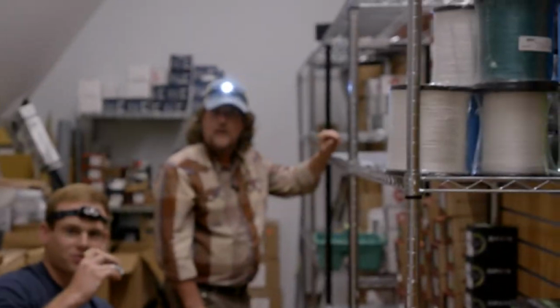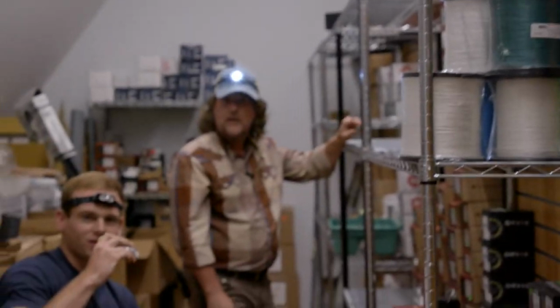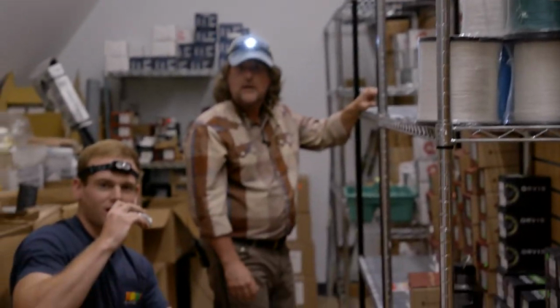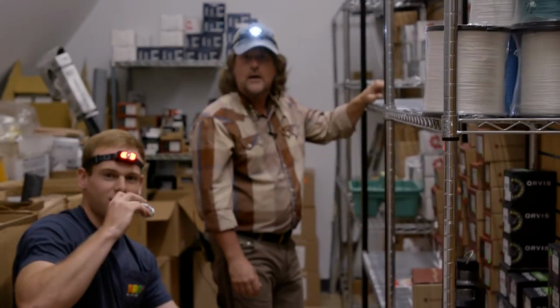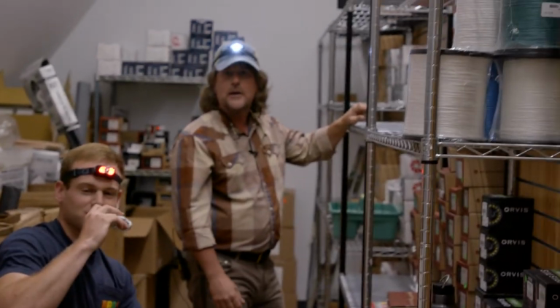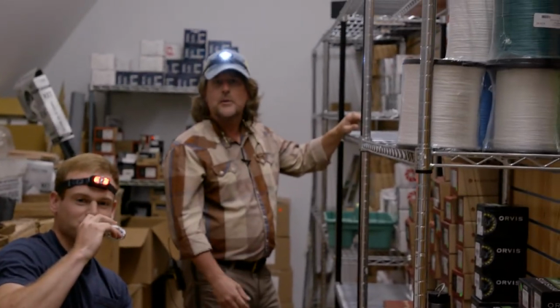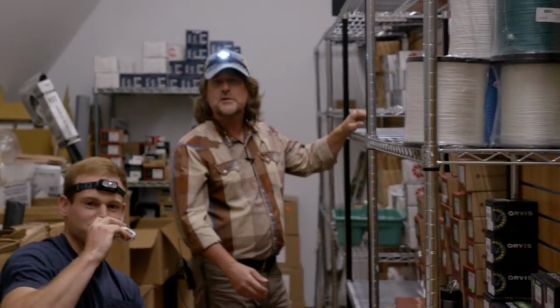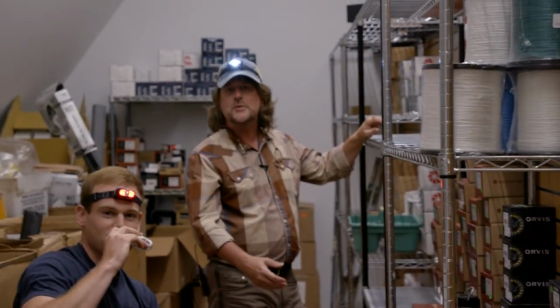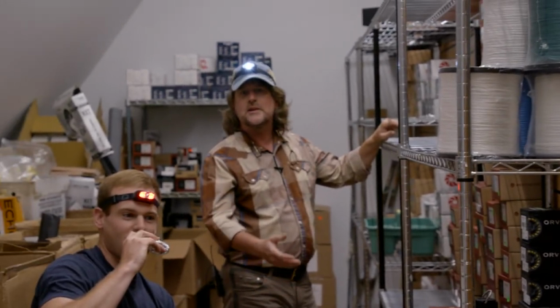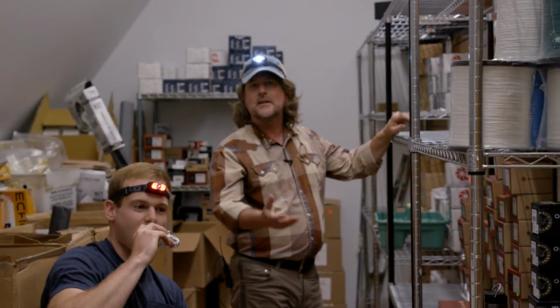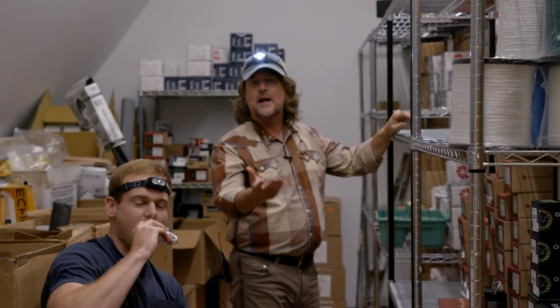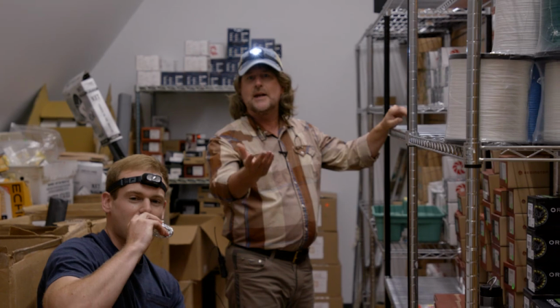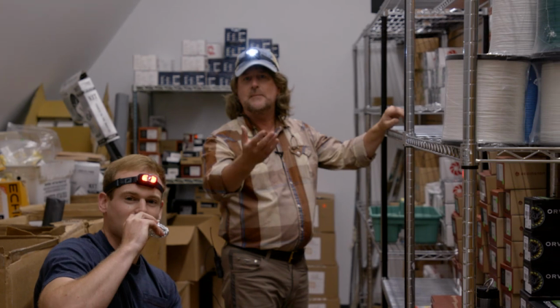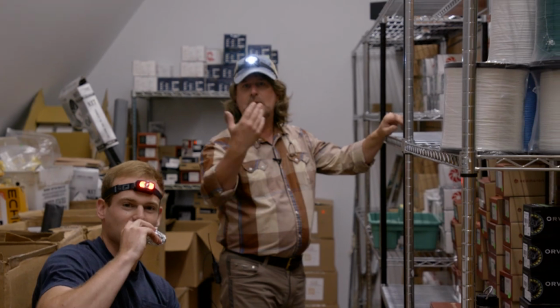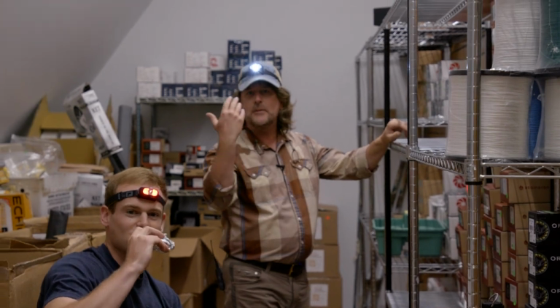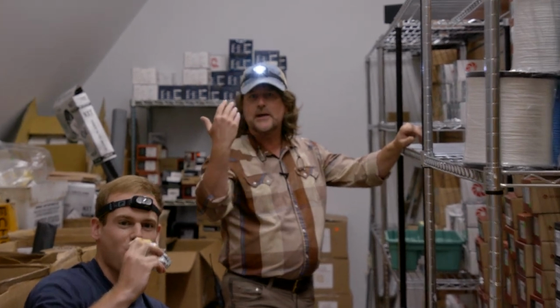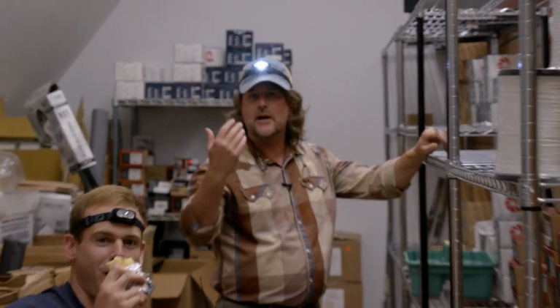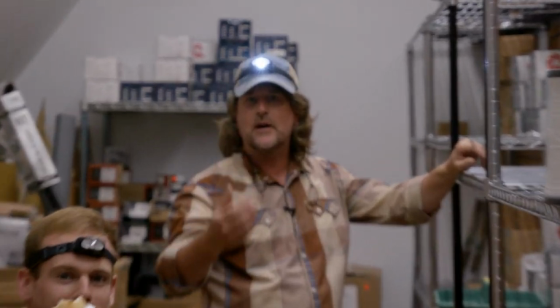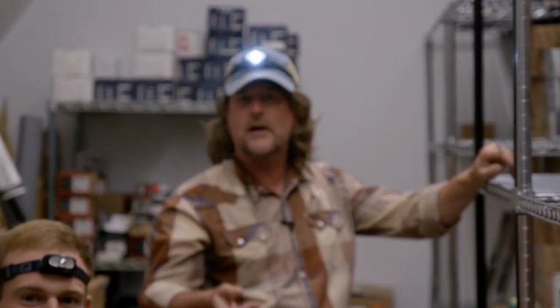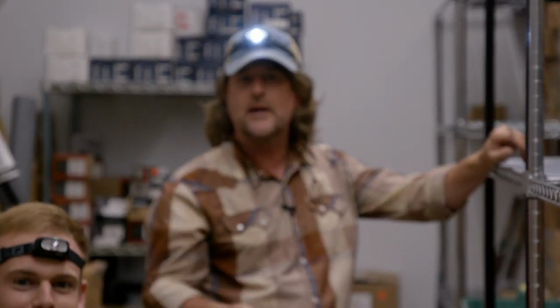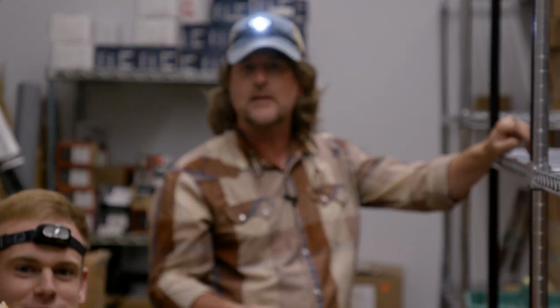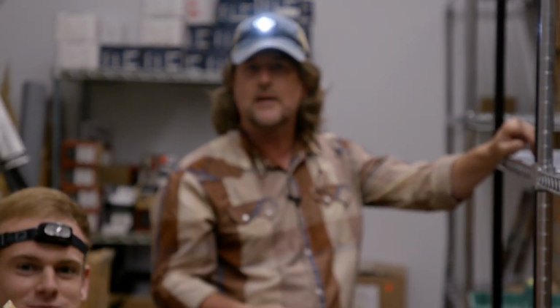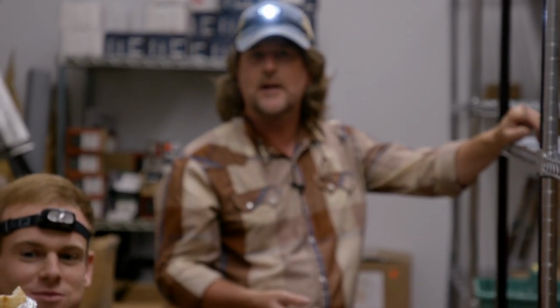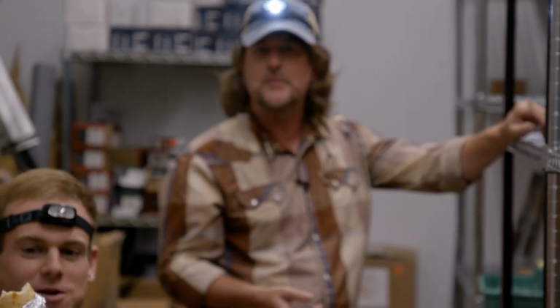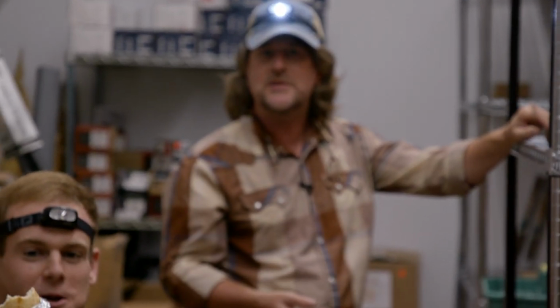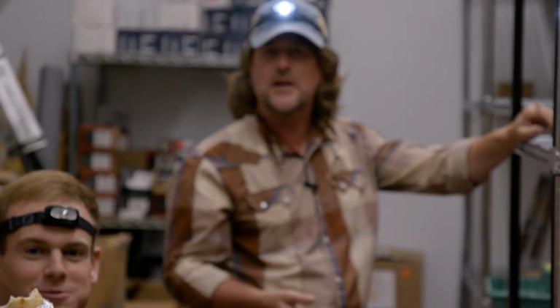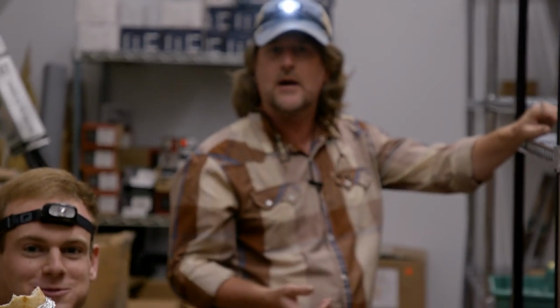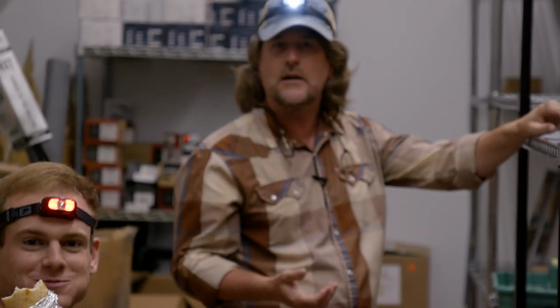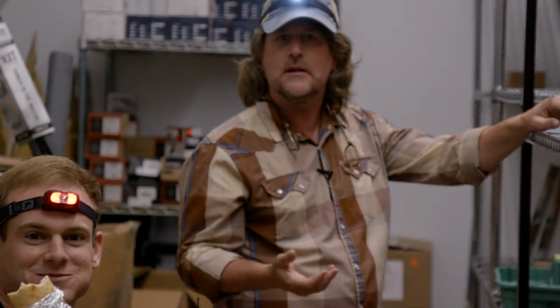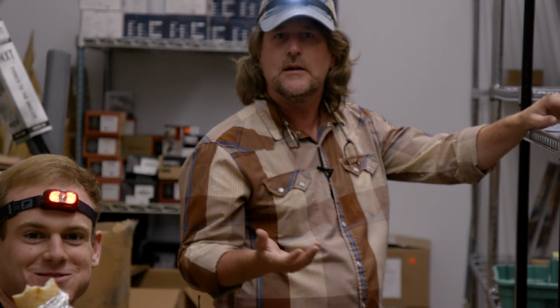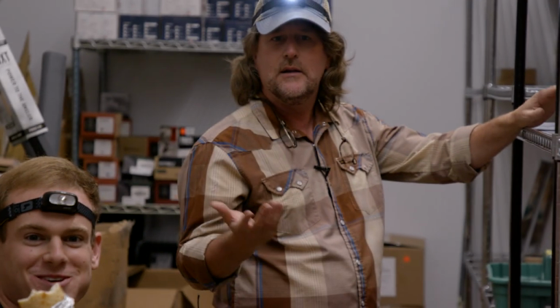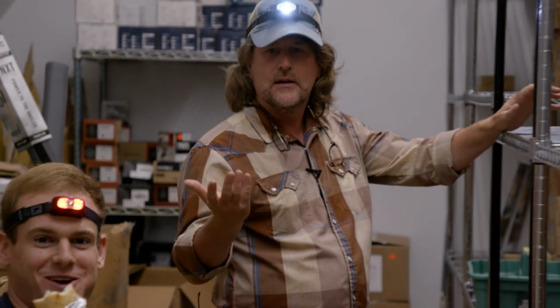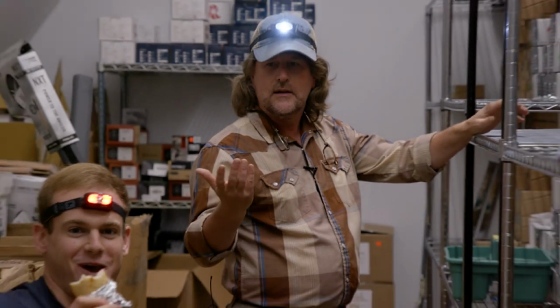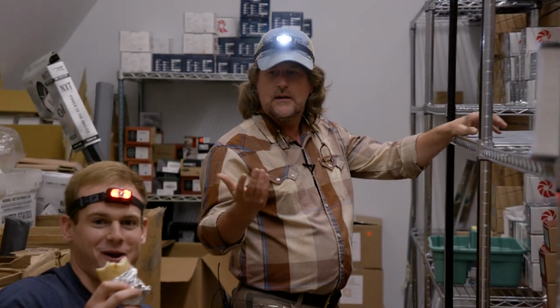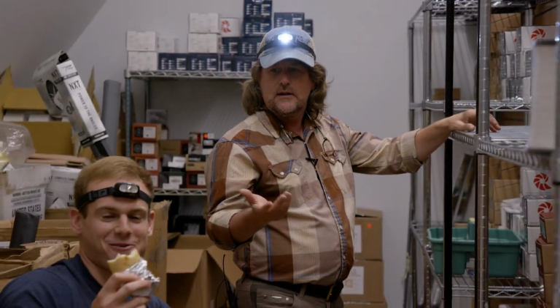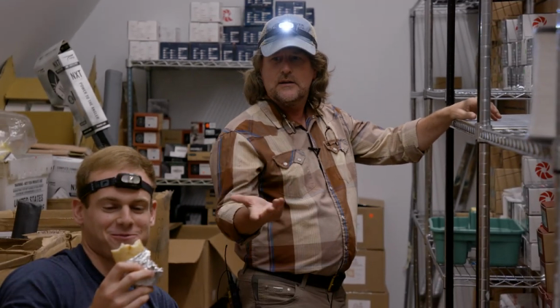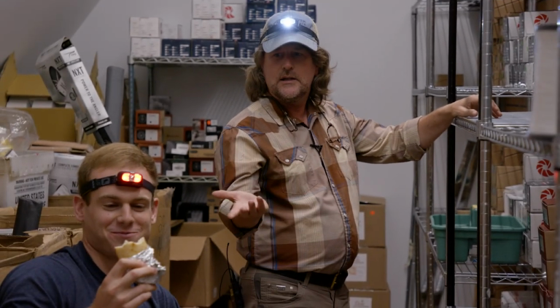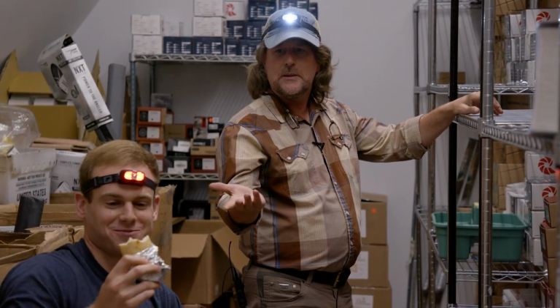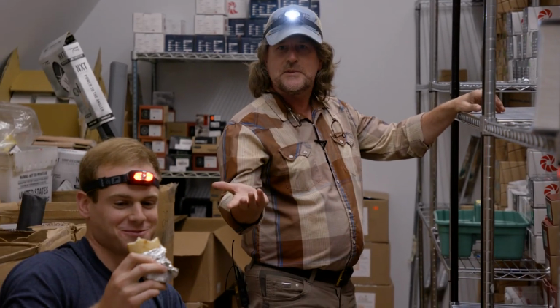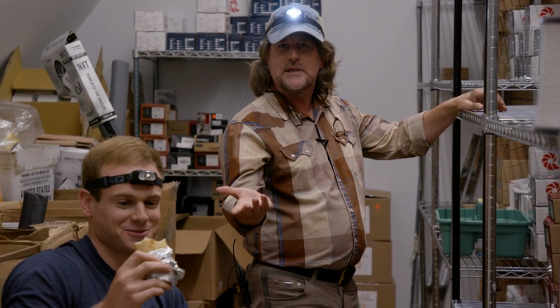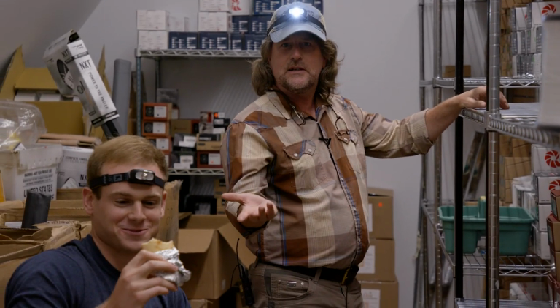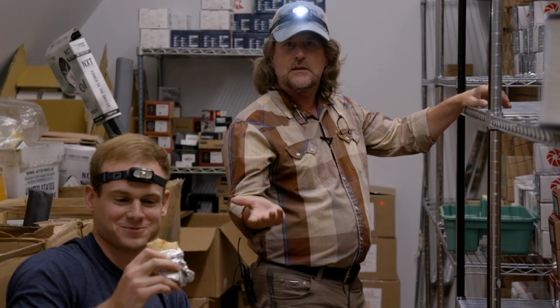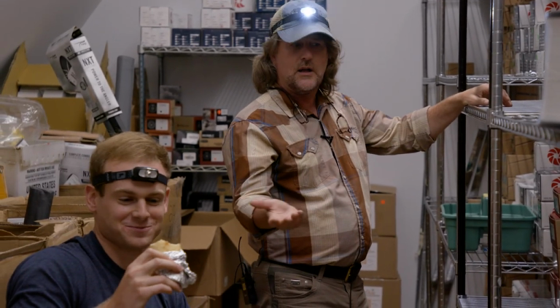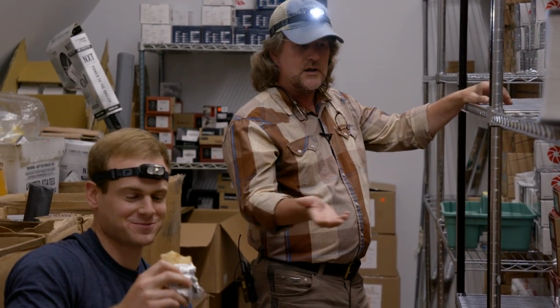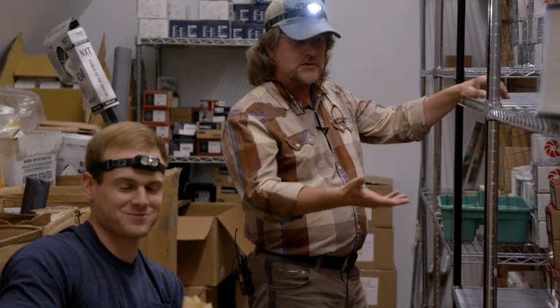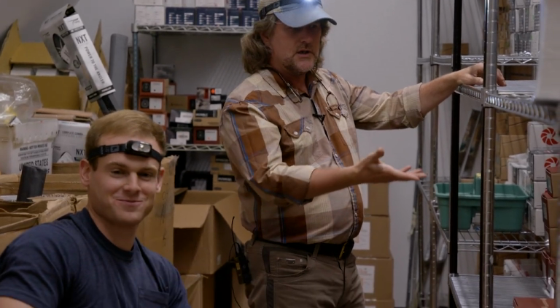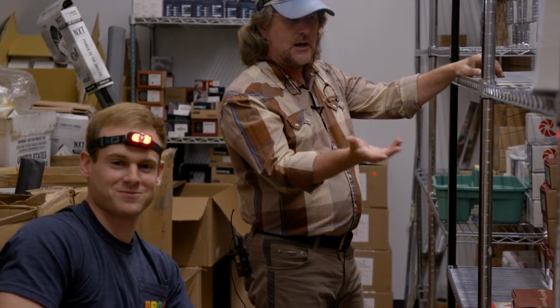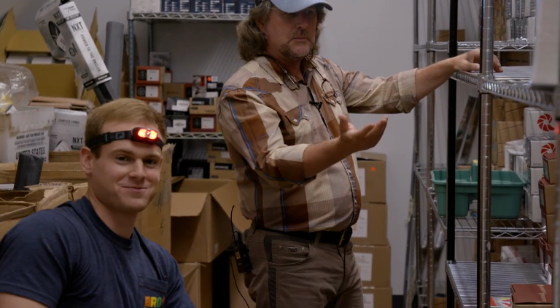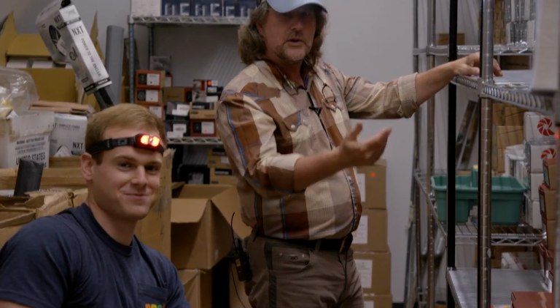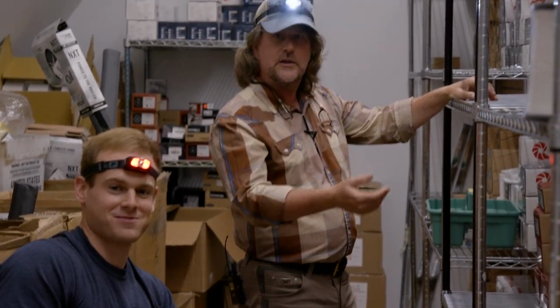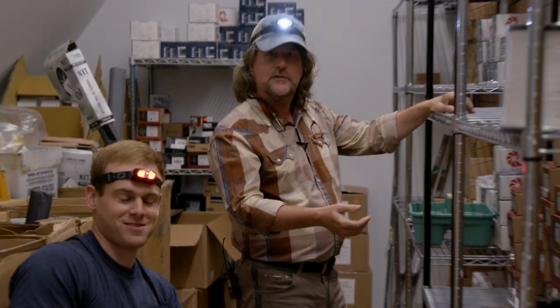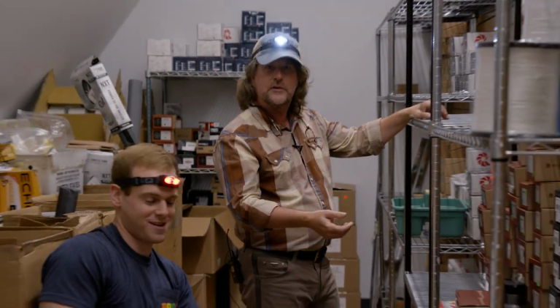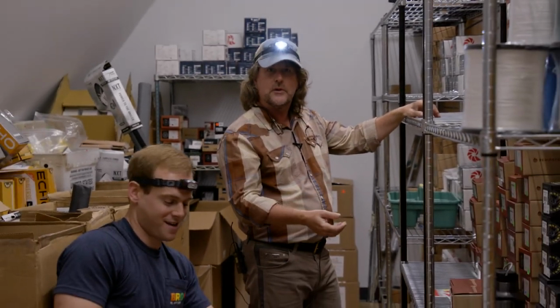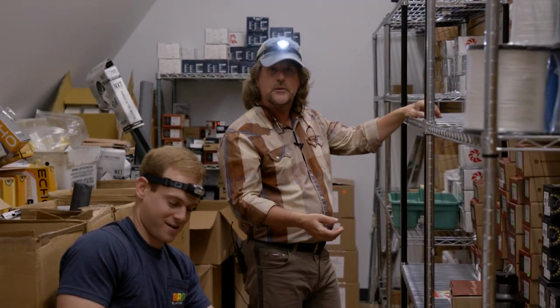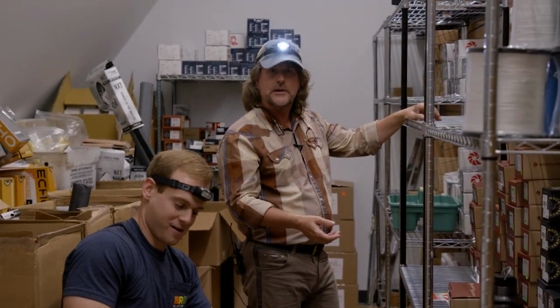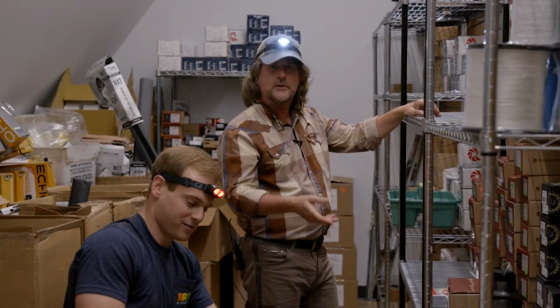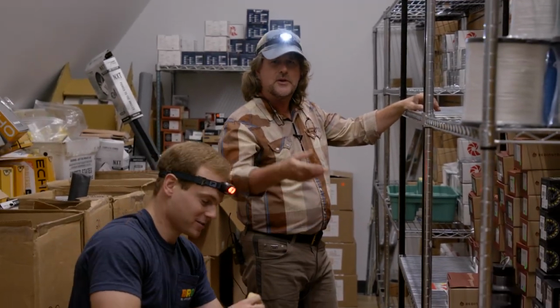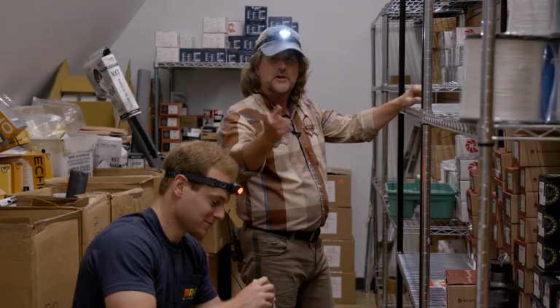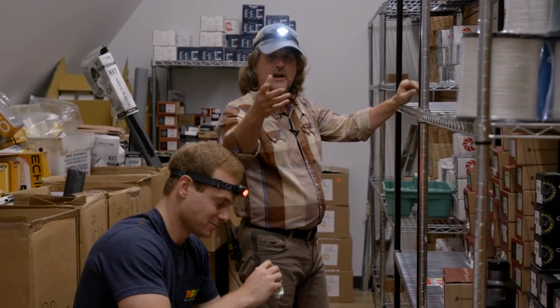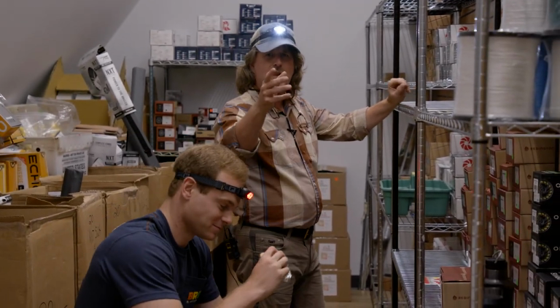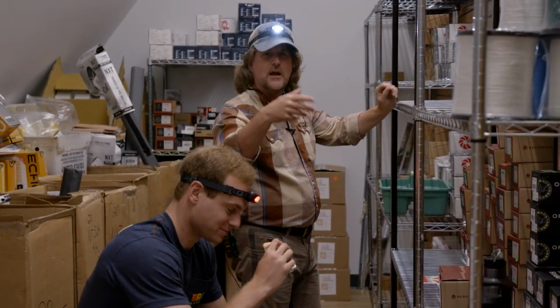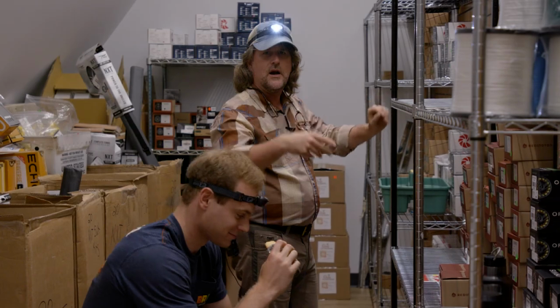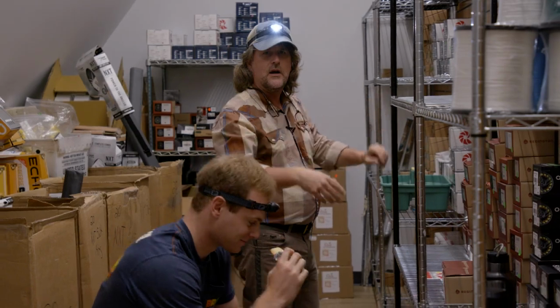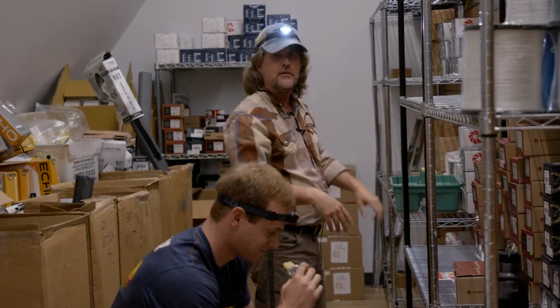Hey, what's with the light? We got our headlamps on. Liam's eating lunch and I'm looking for a reel. Turn that light off.